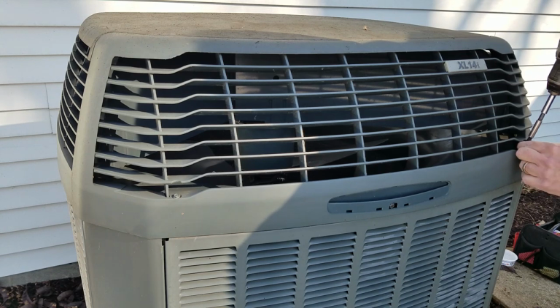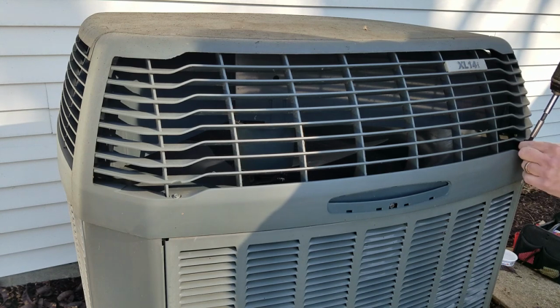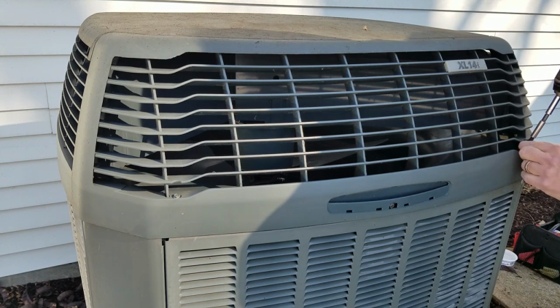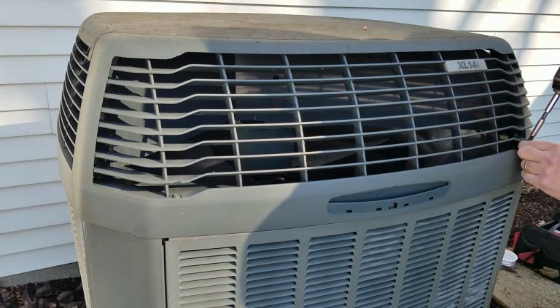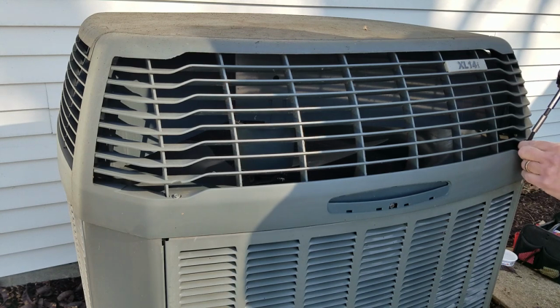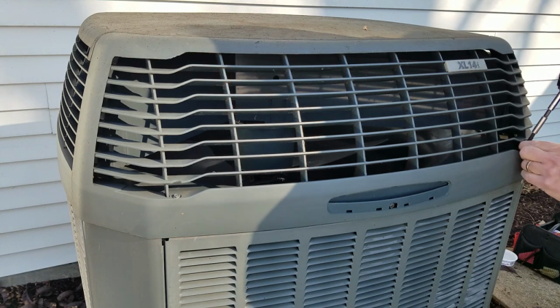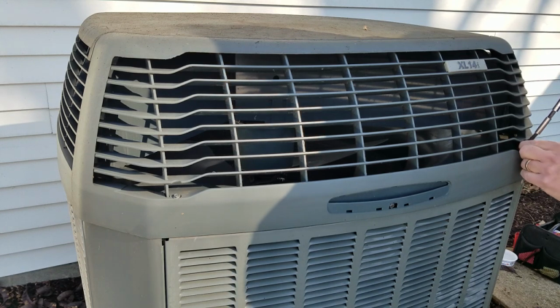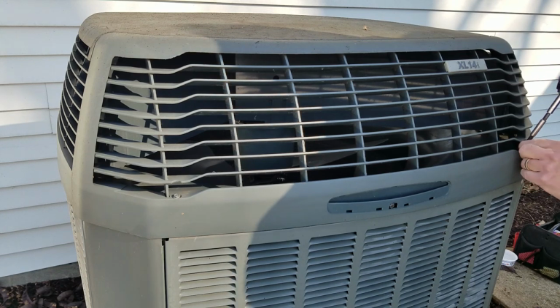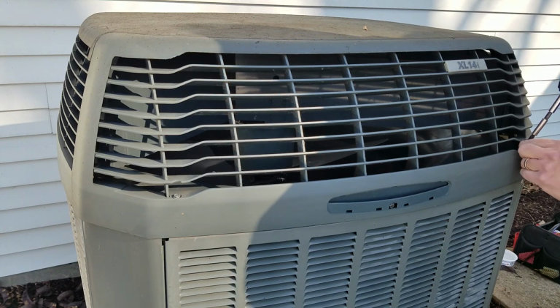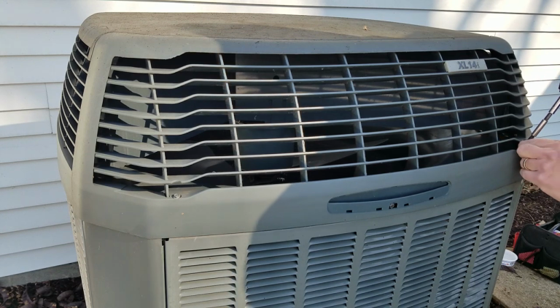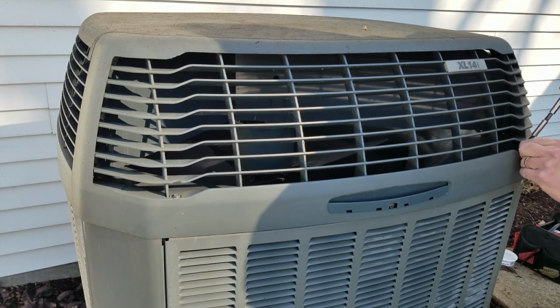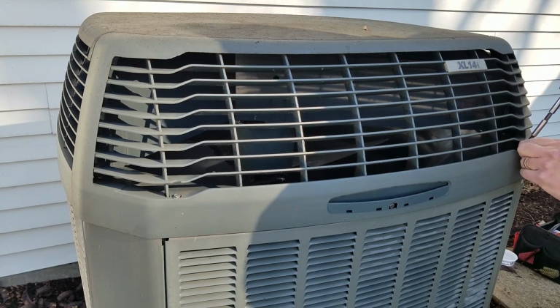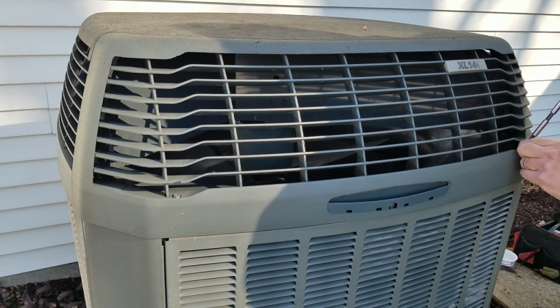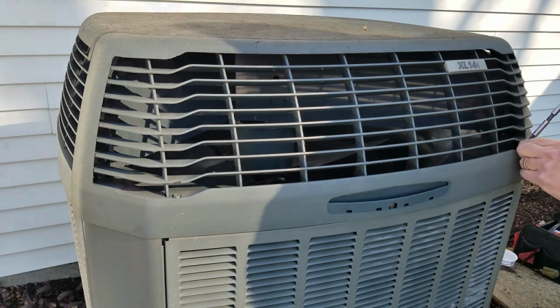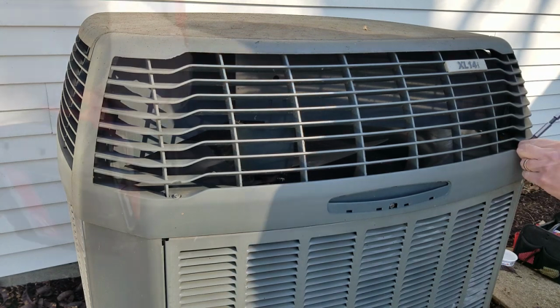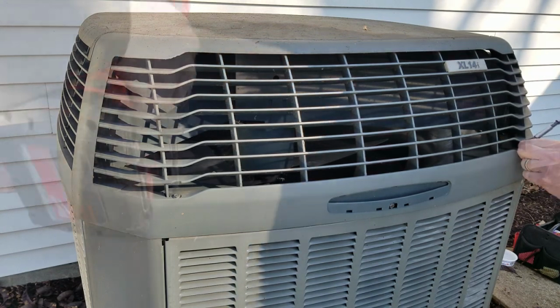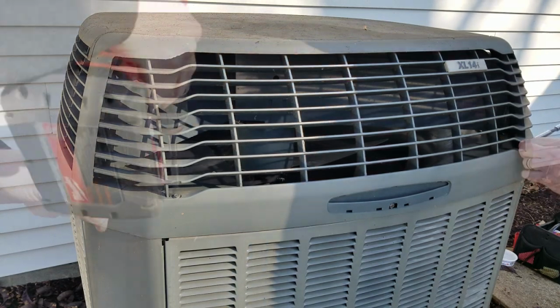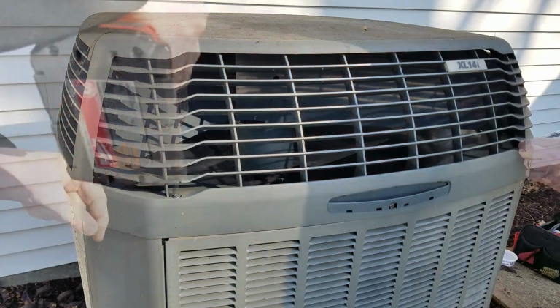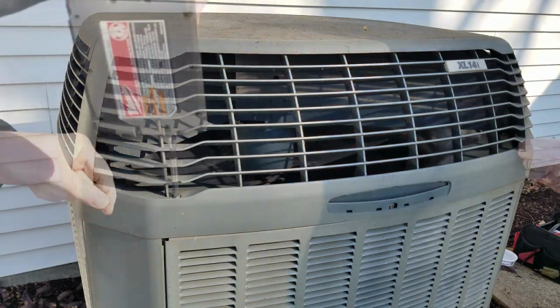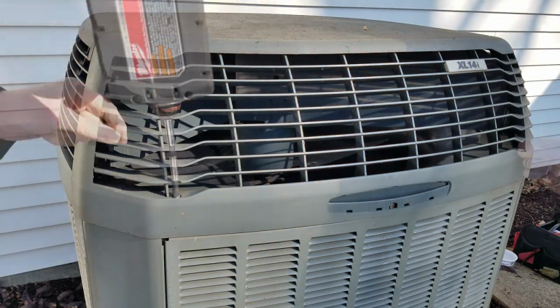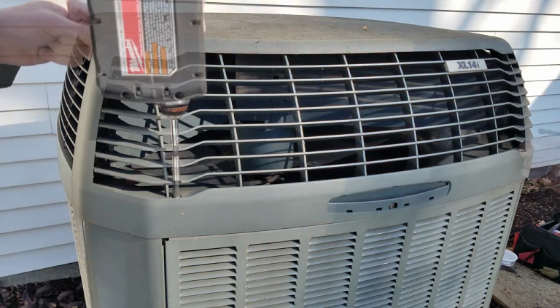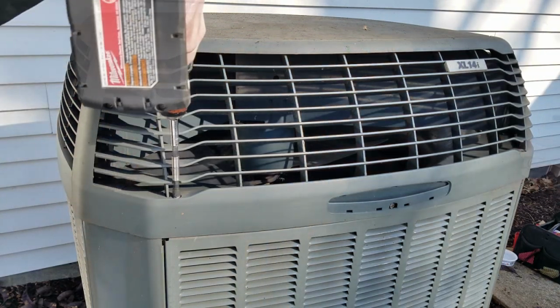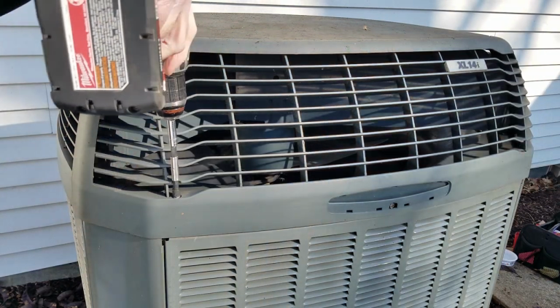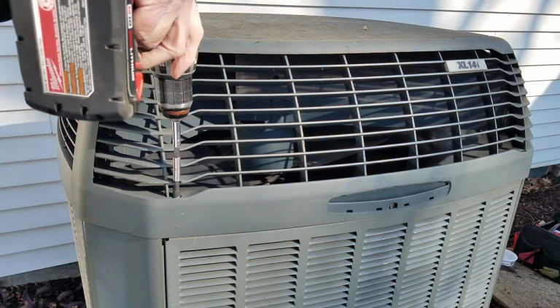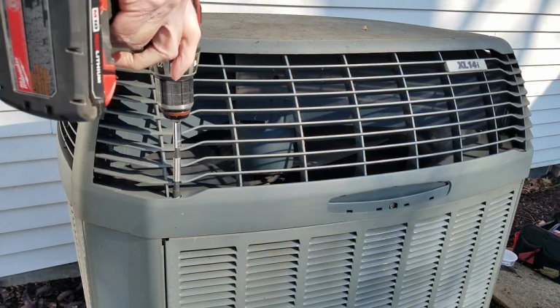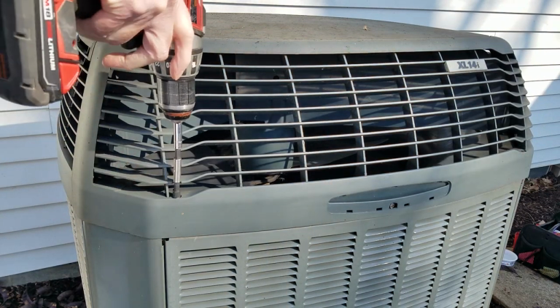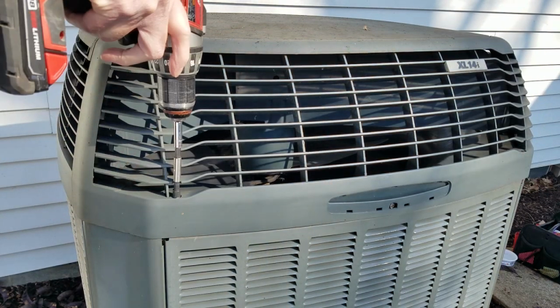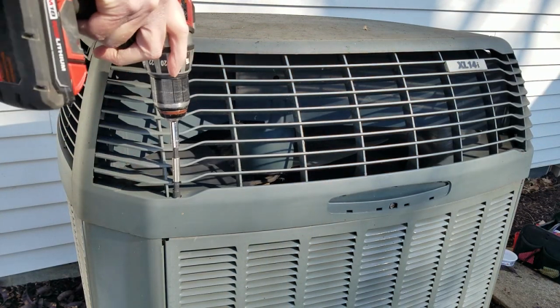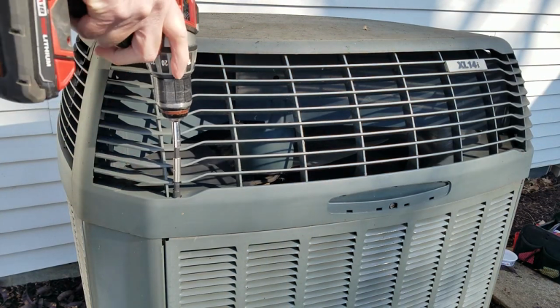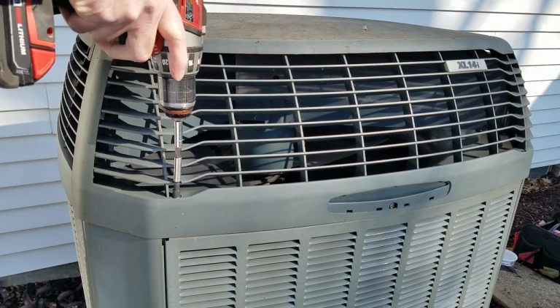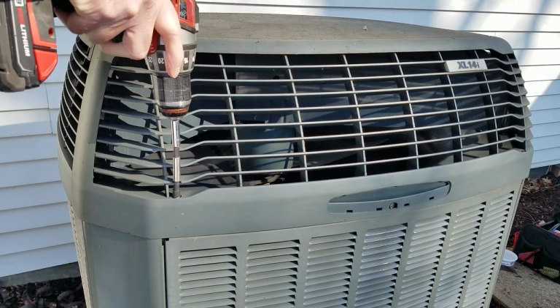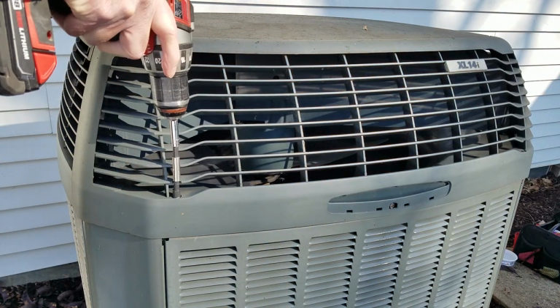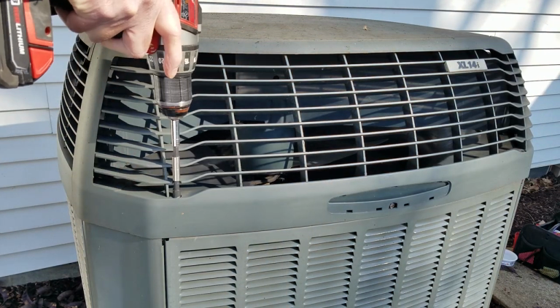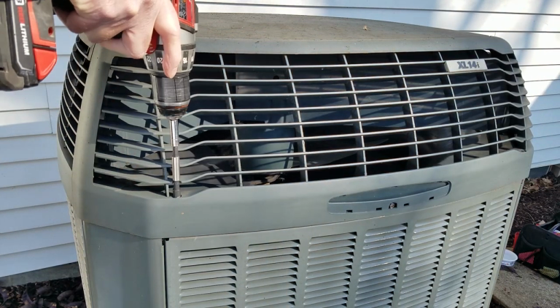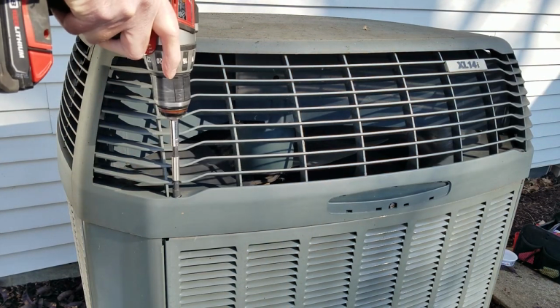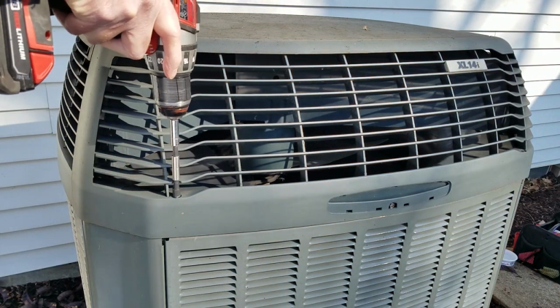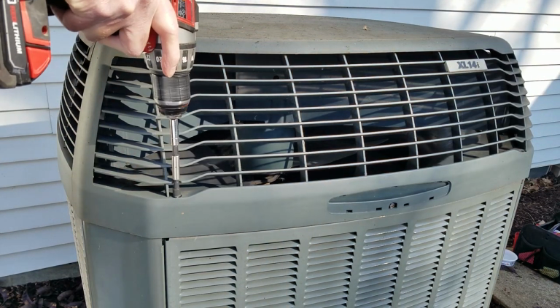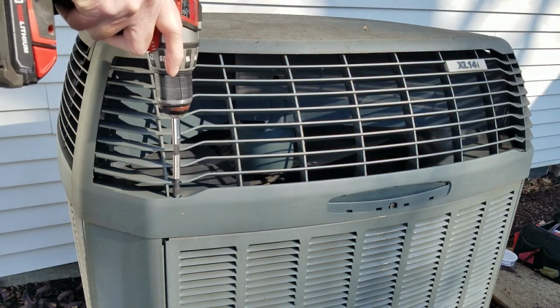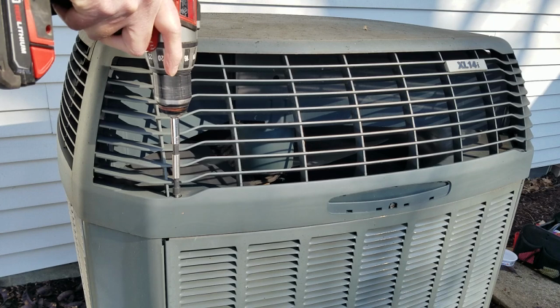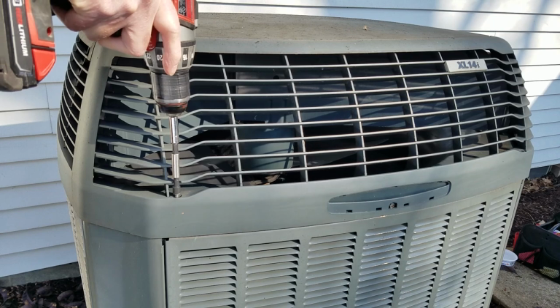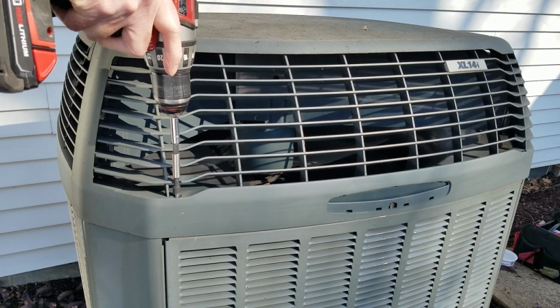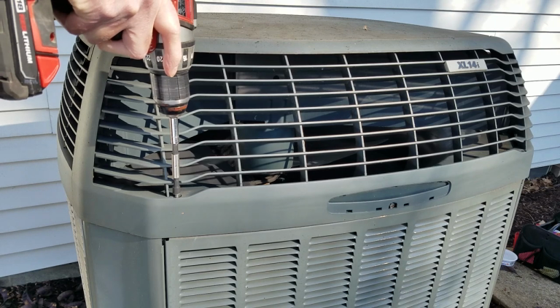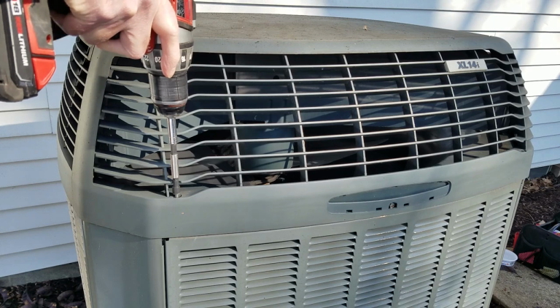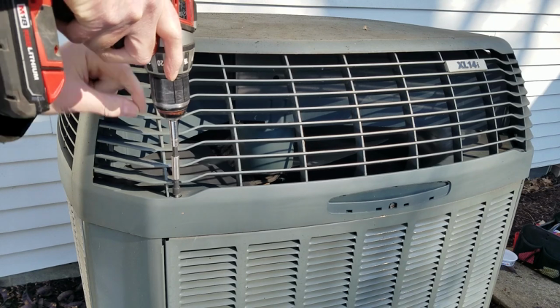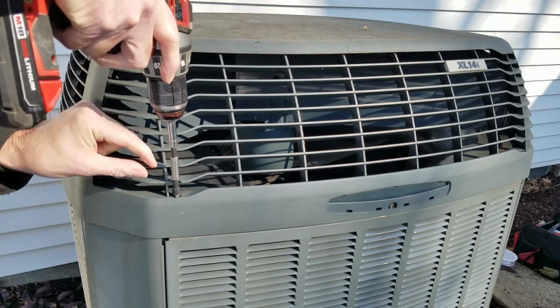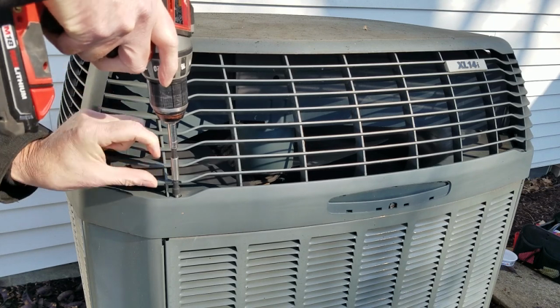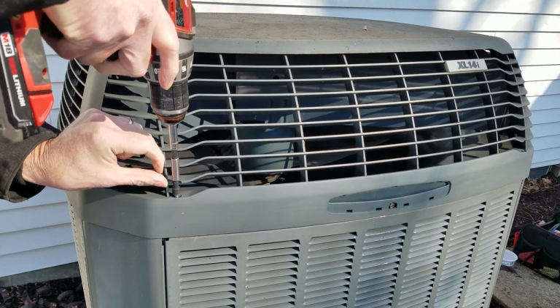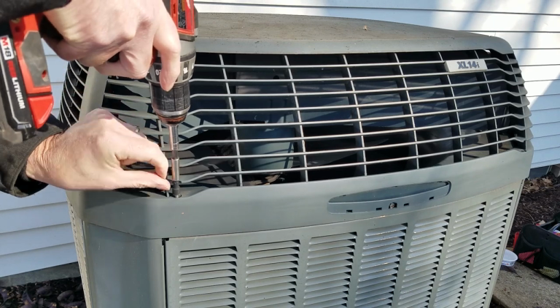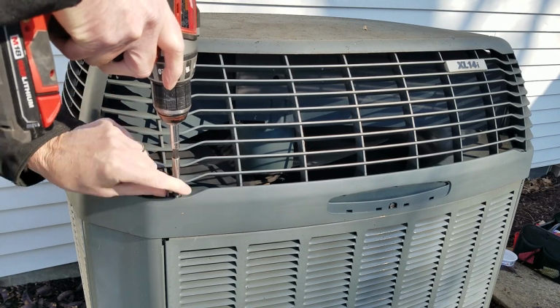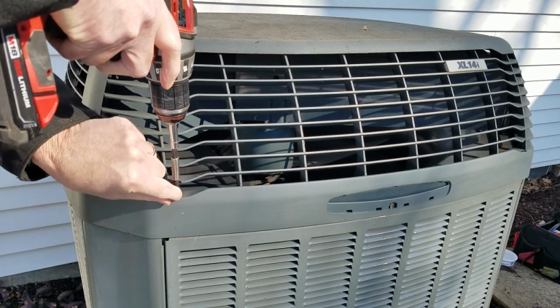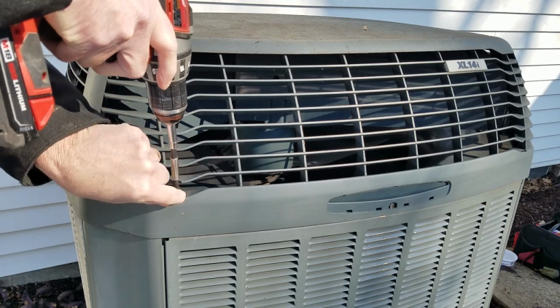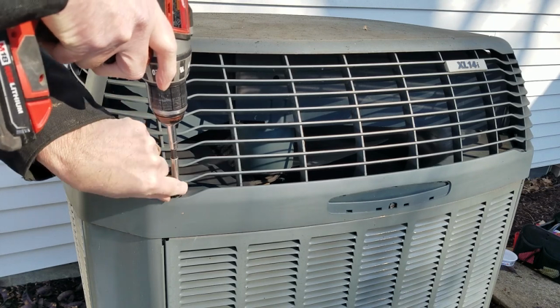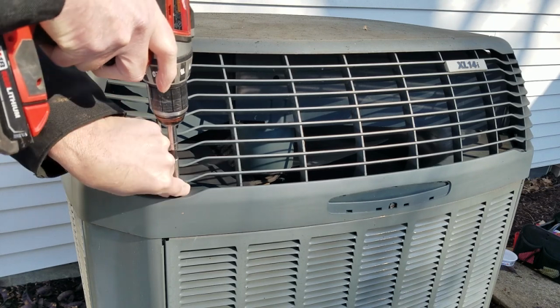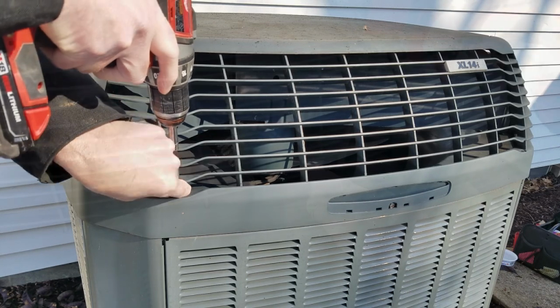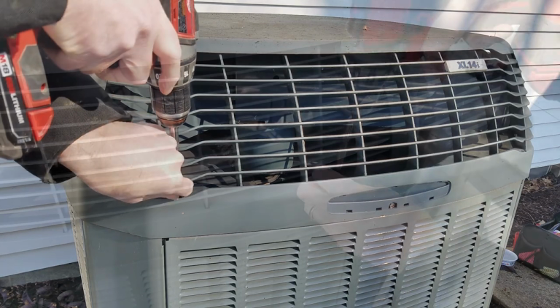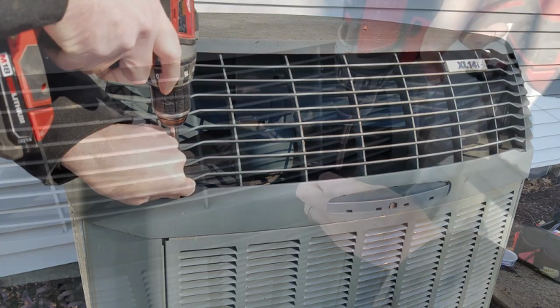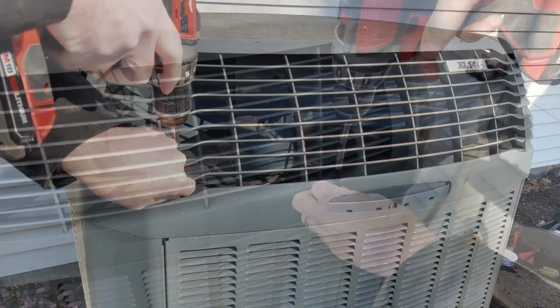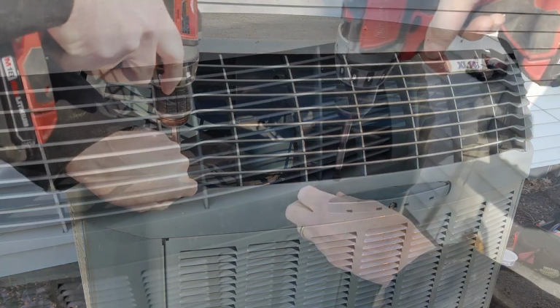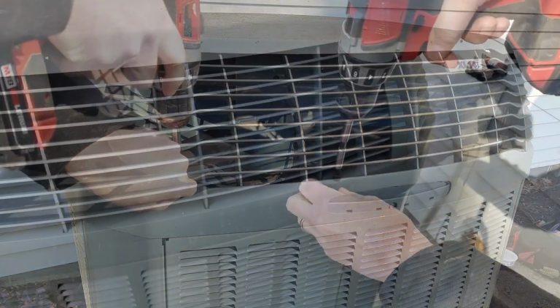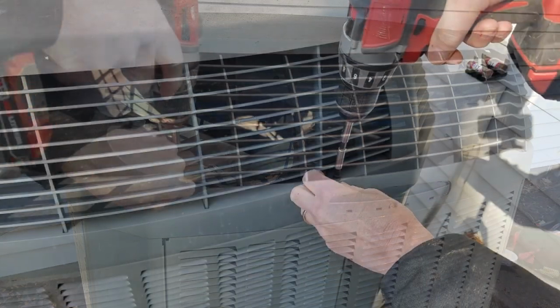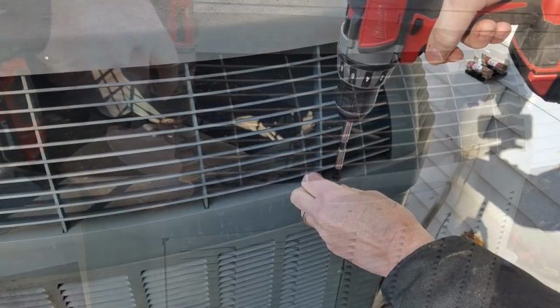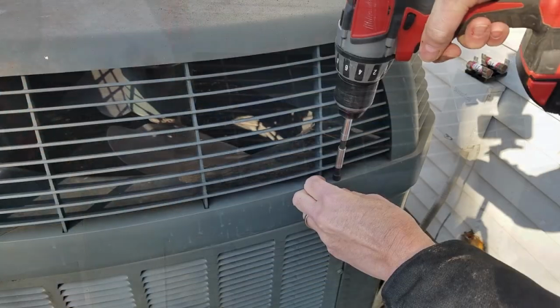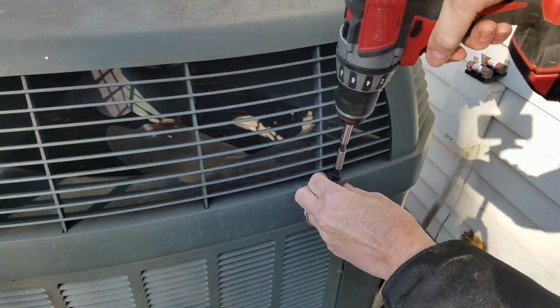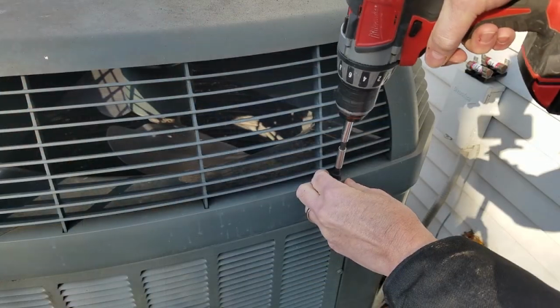In this Trane model, the top is secured with four small screws. Remove them and the top lifts off.